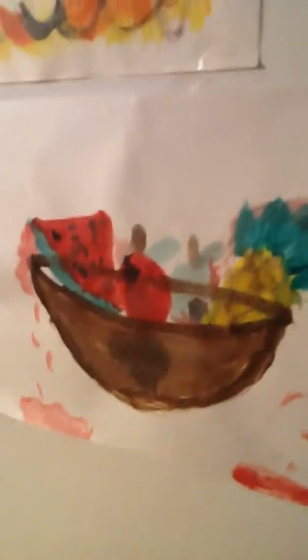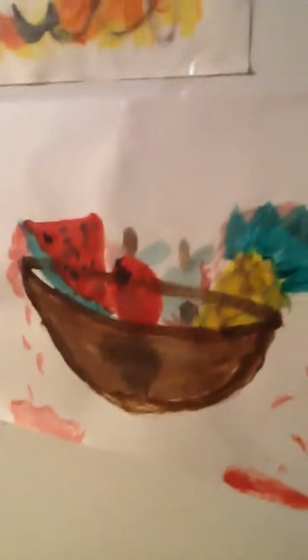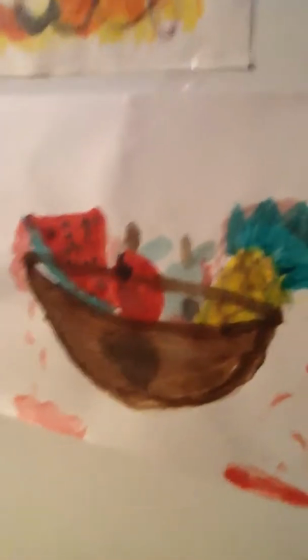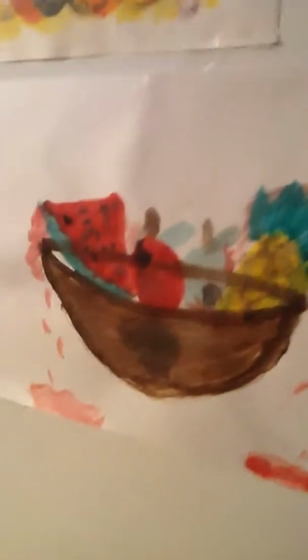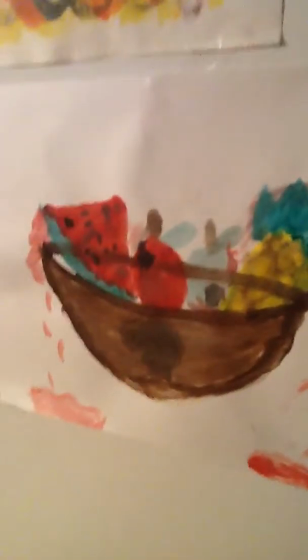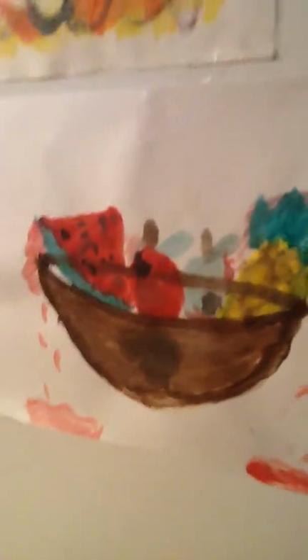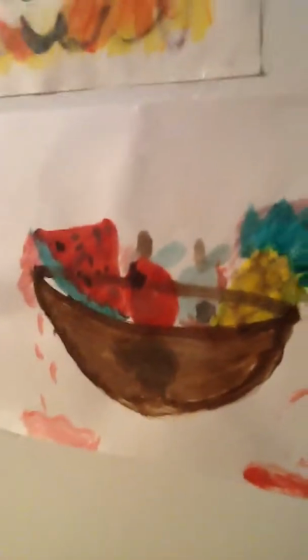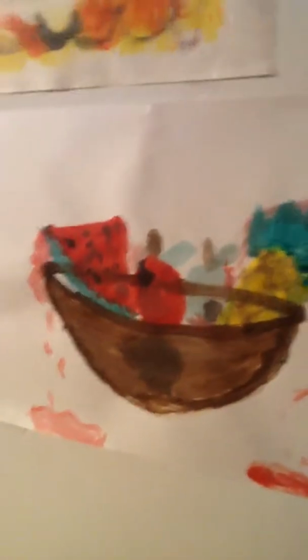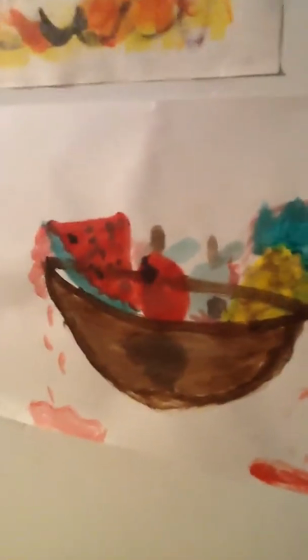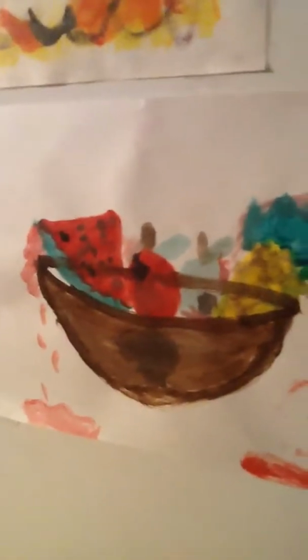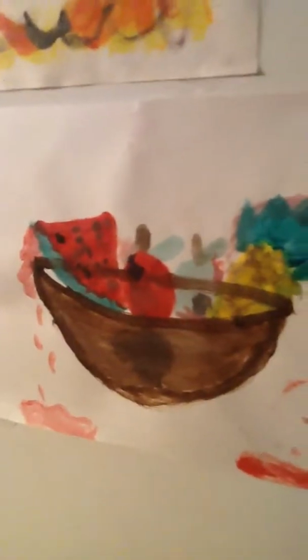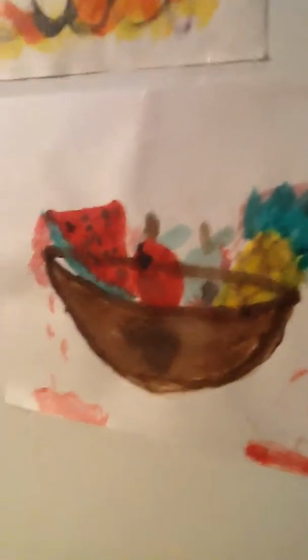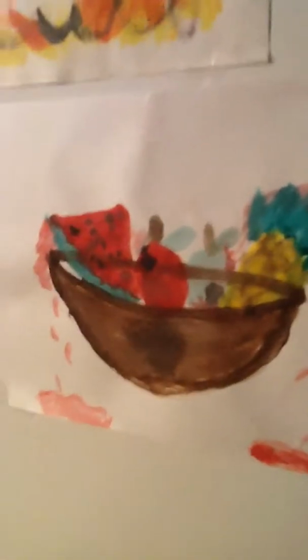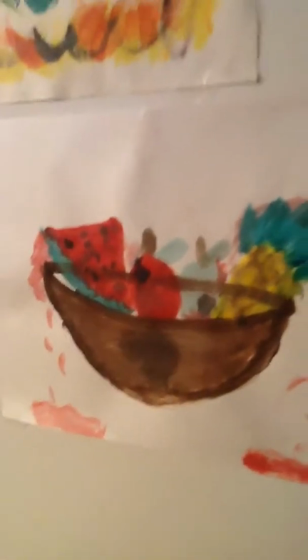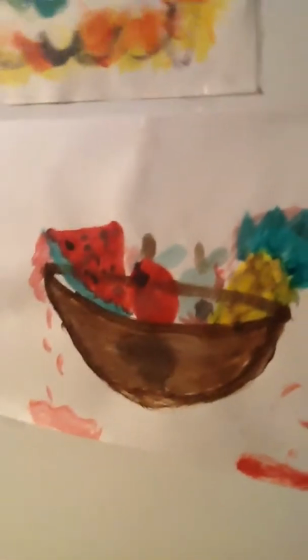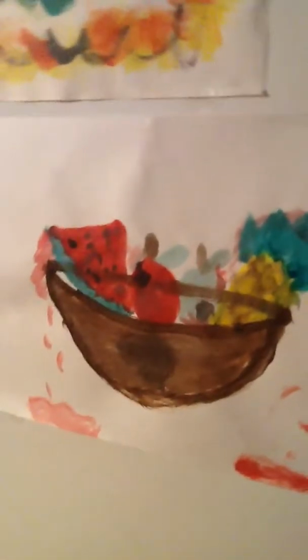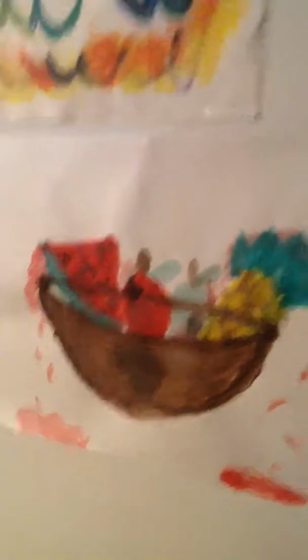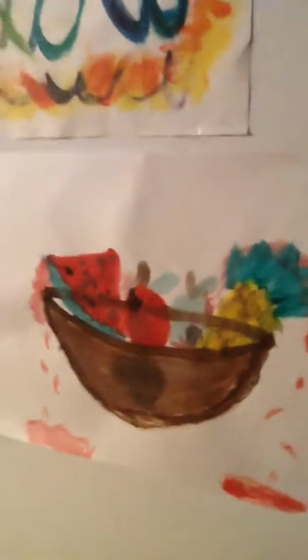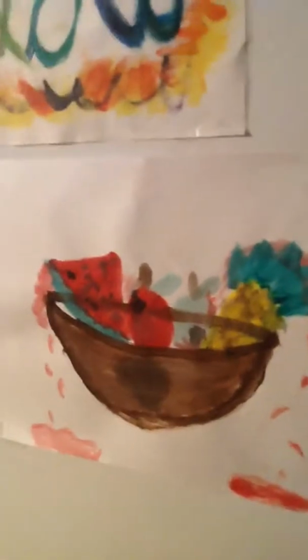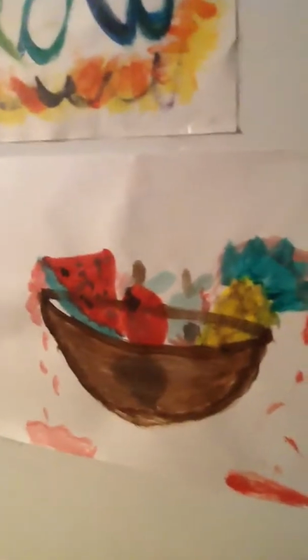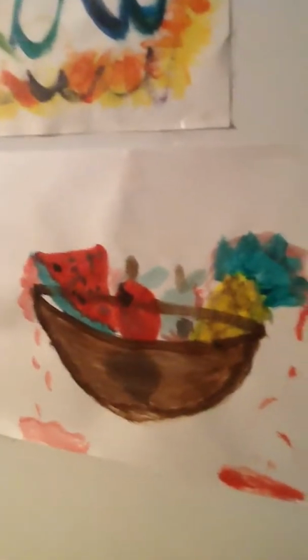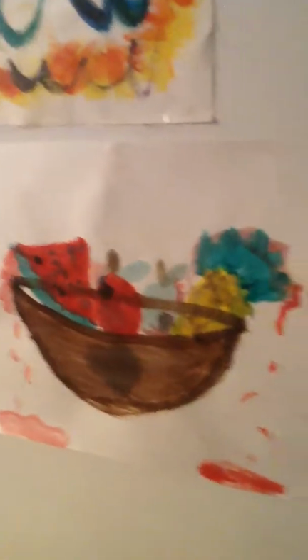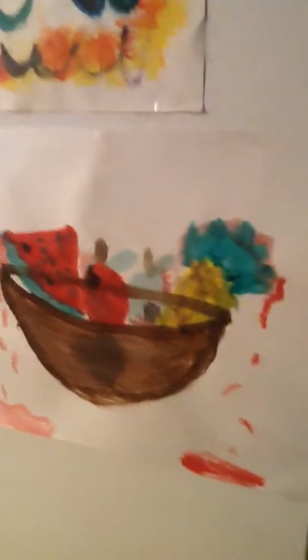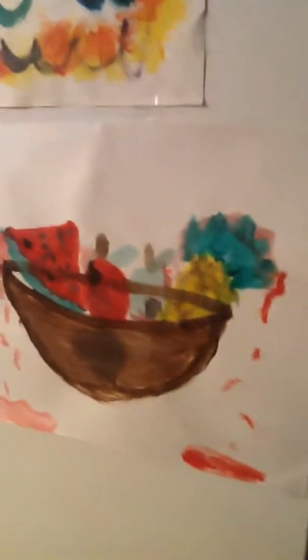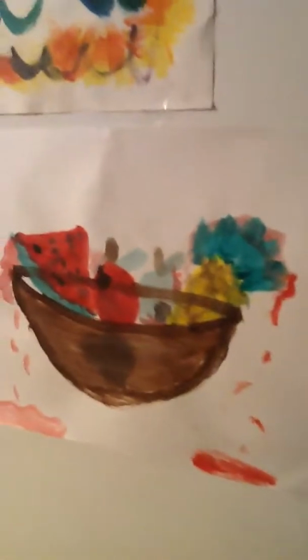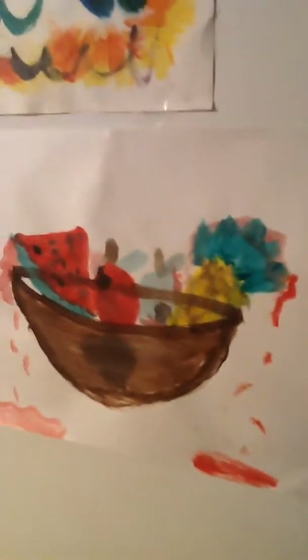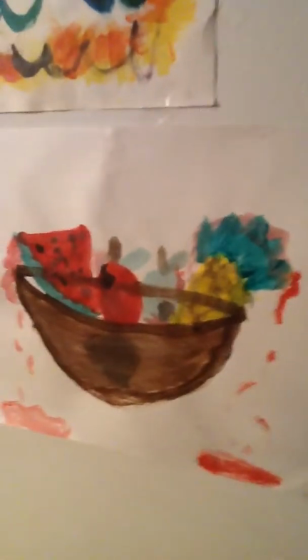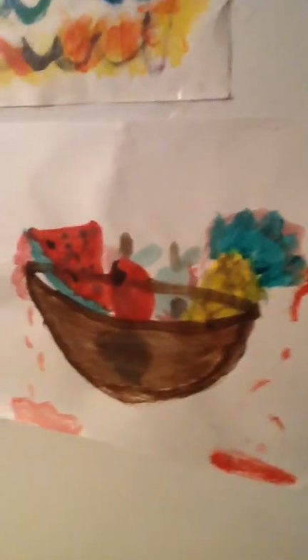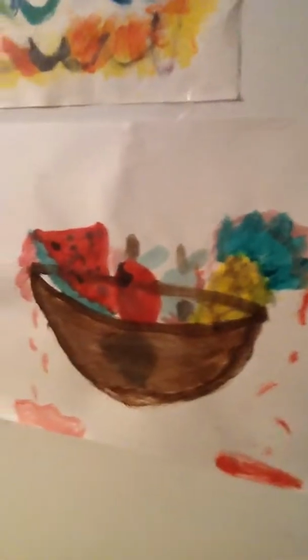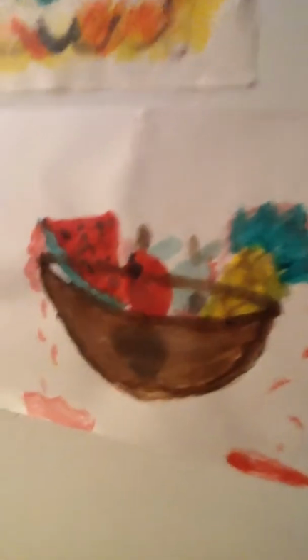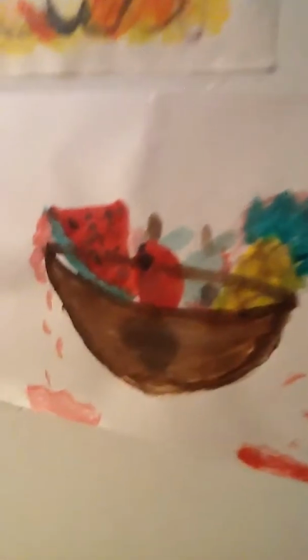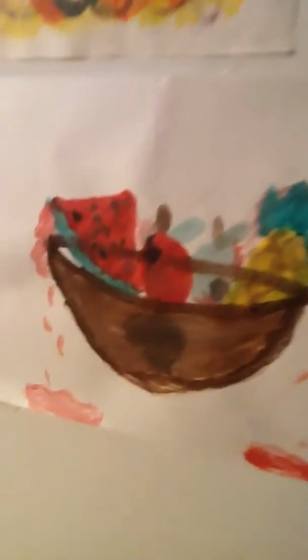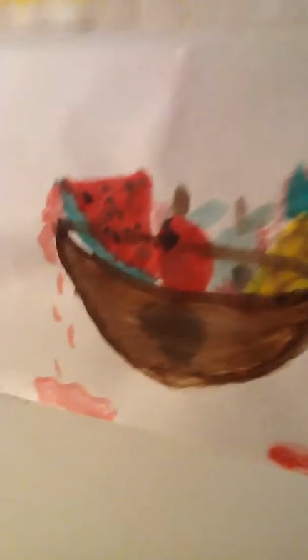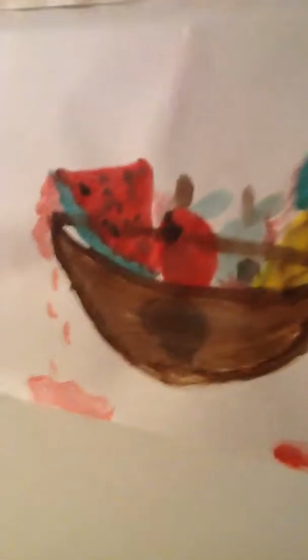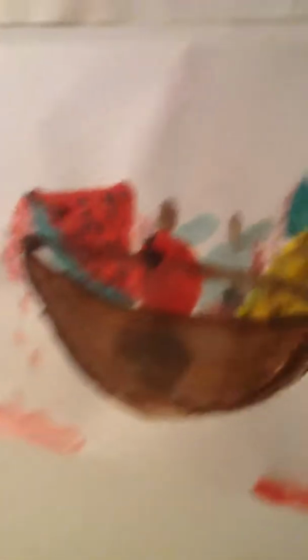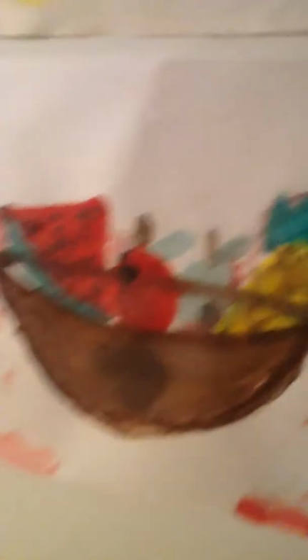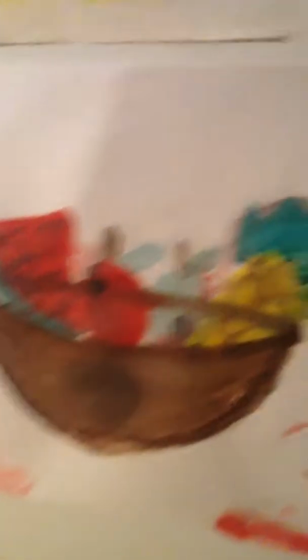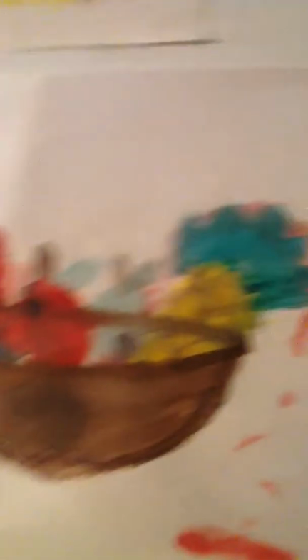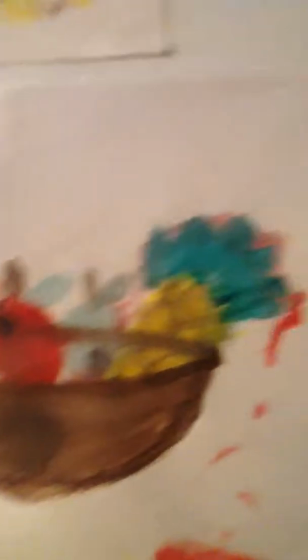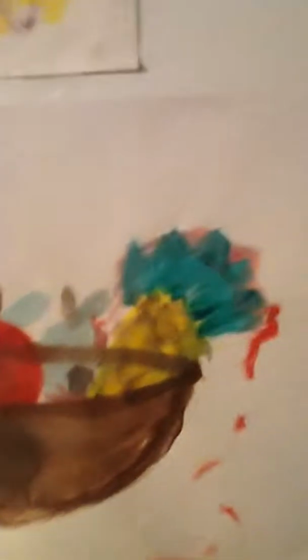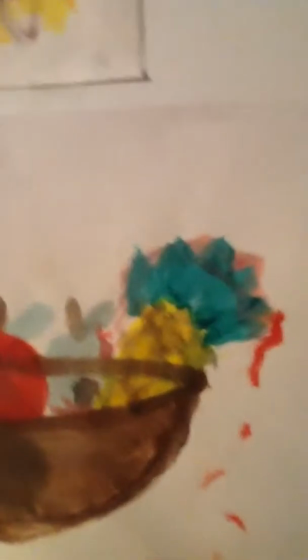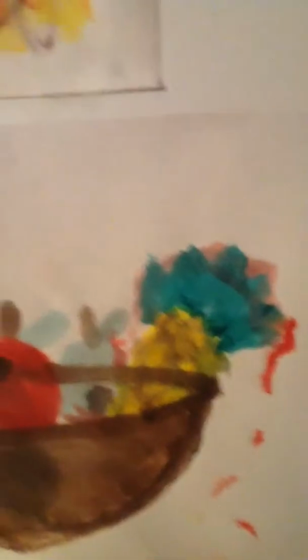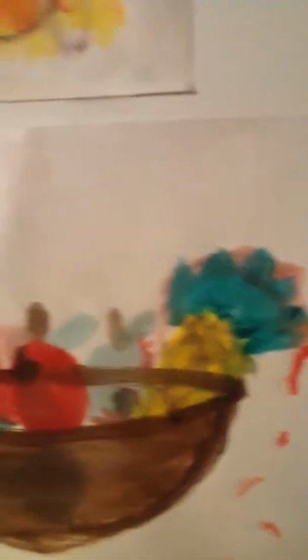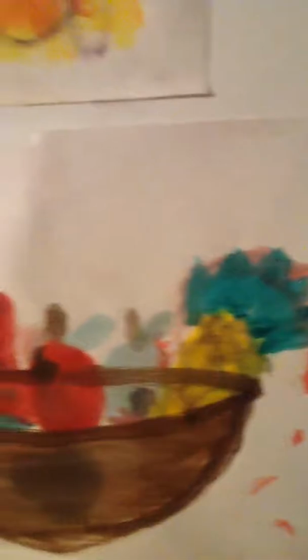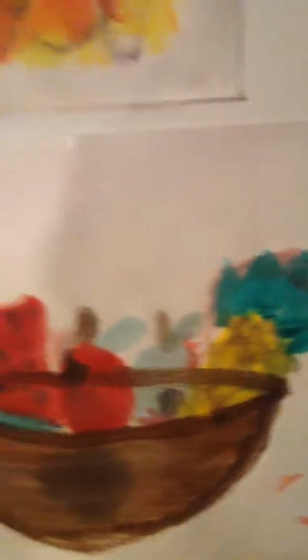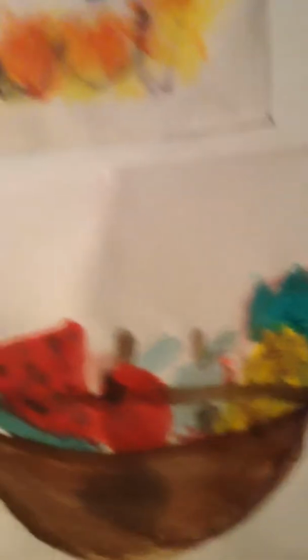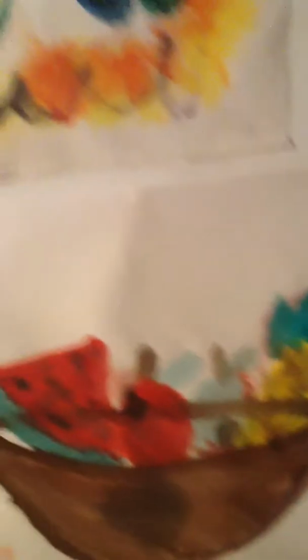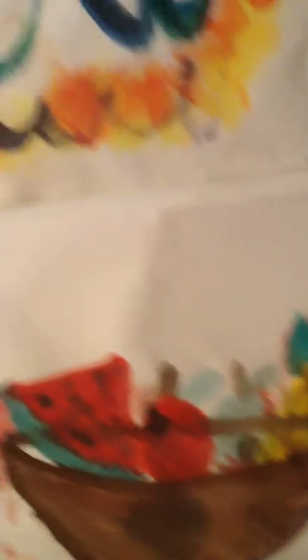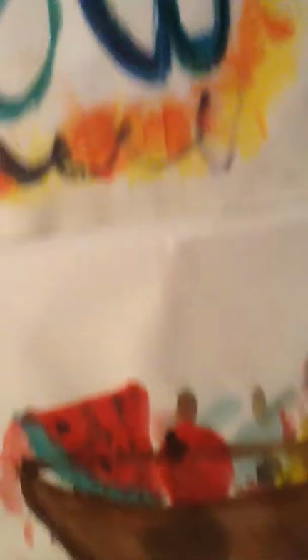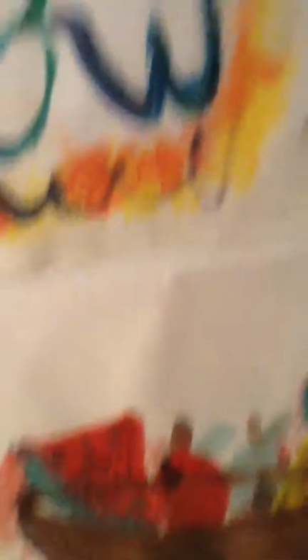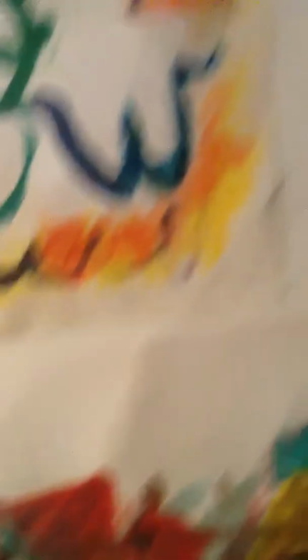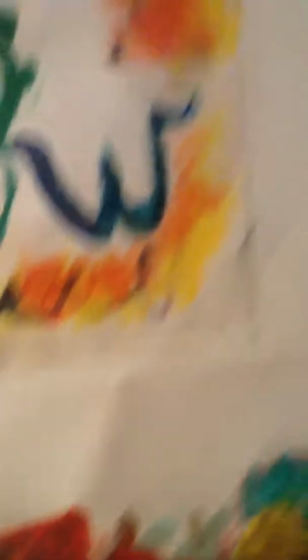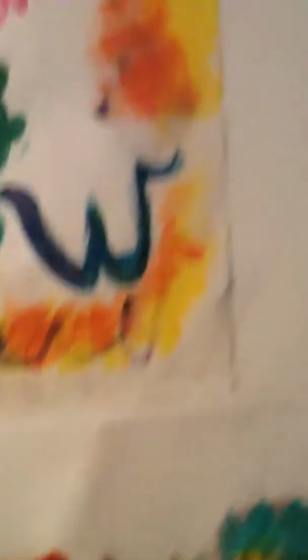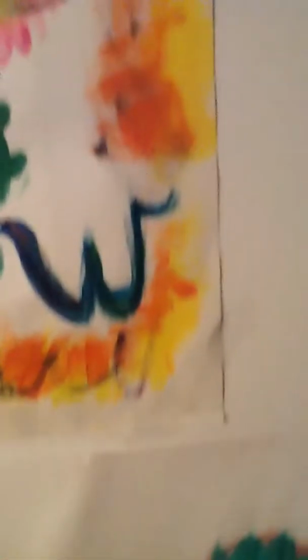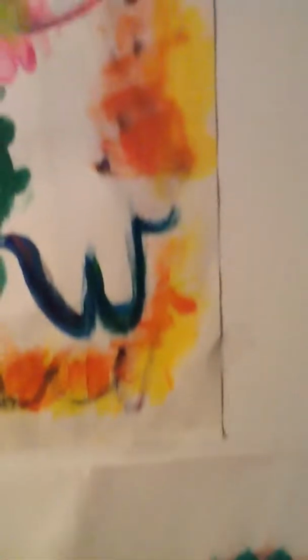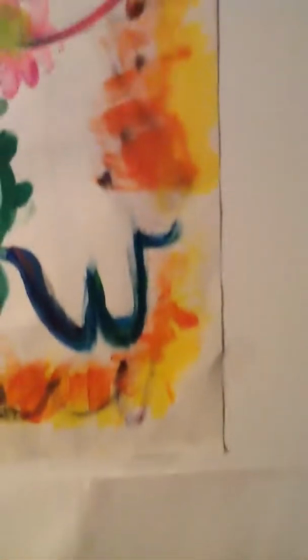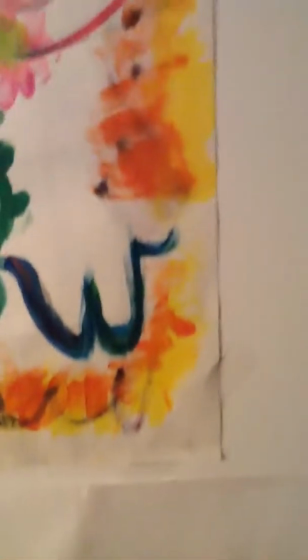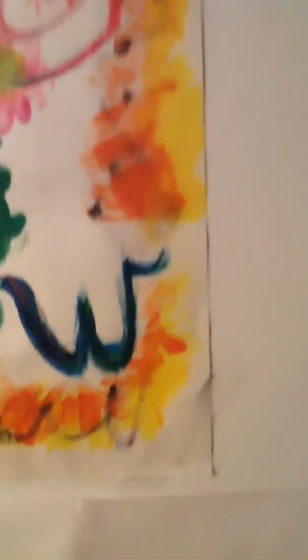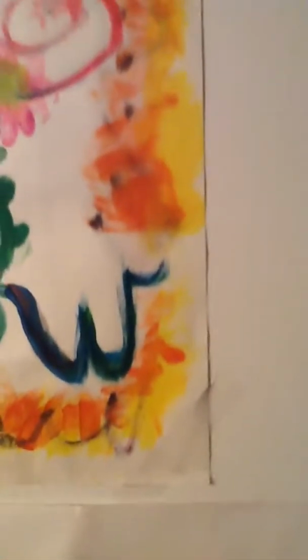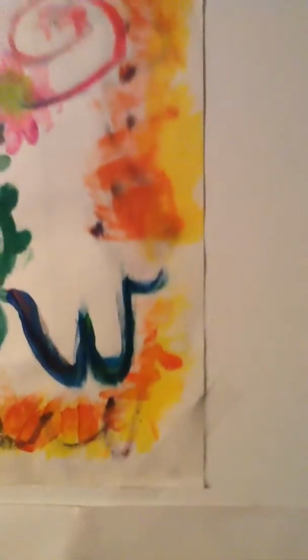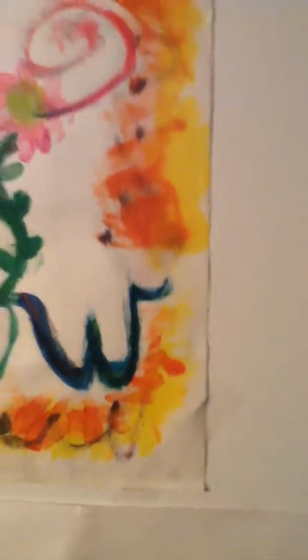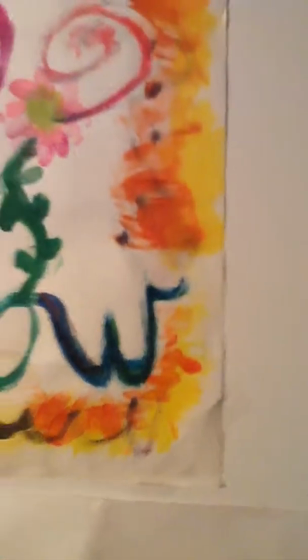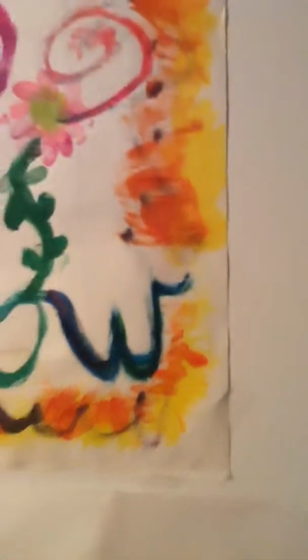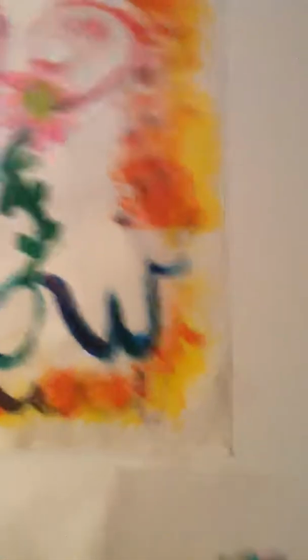You can see the increasing difference. This one's the watercolour. This one is acrylic.